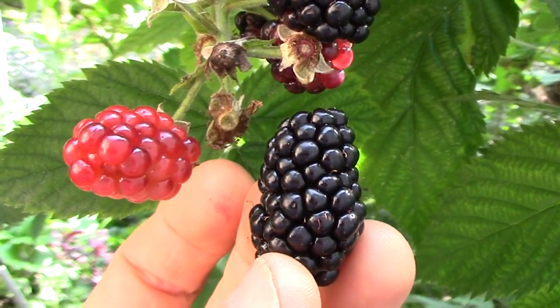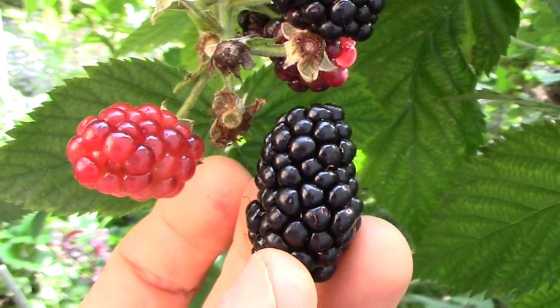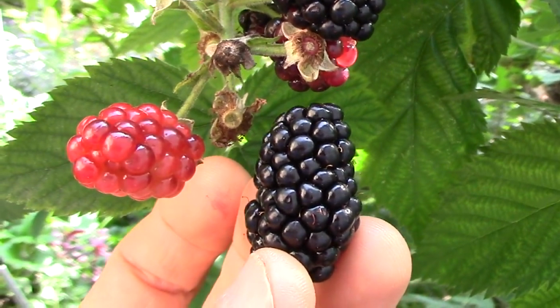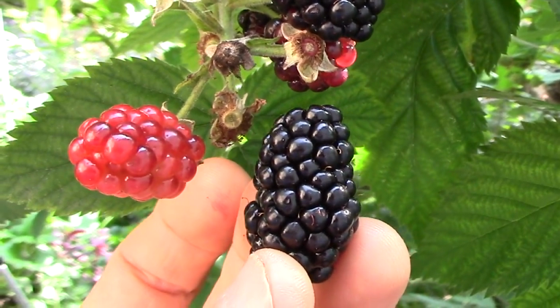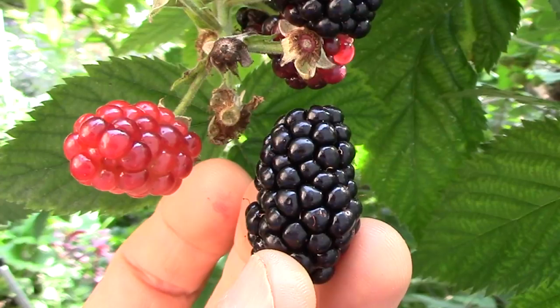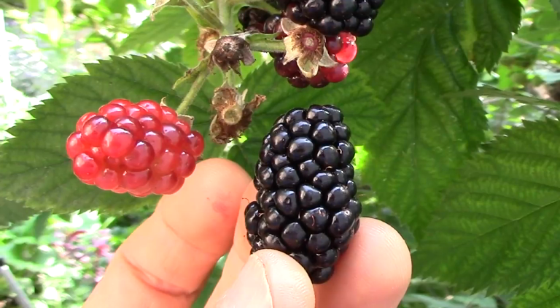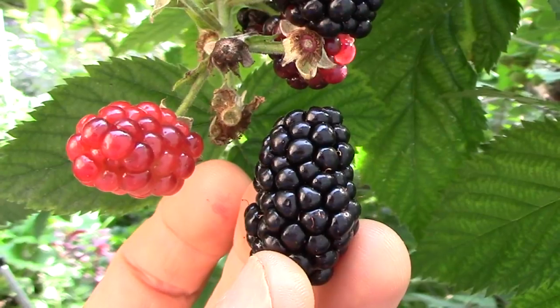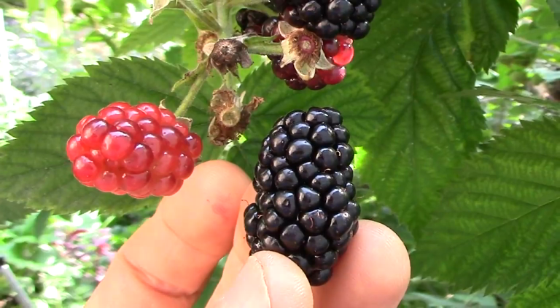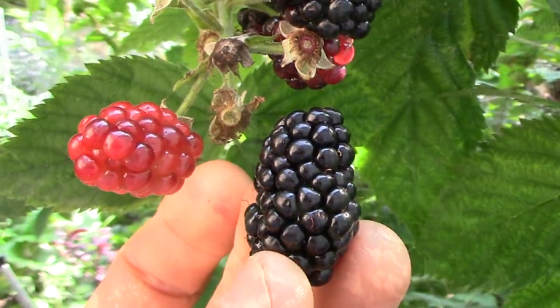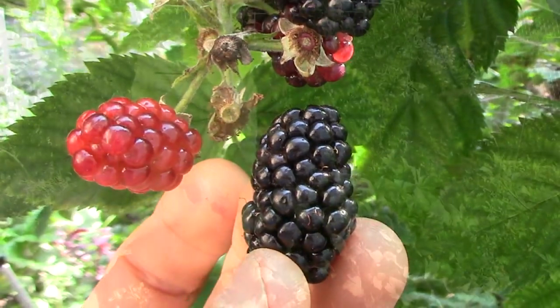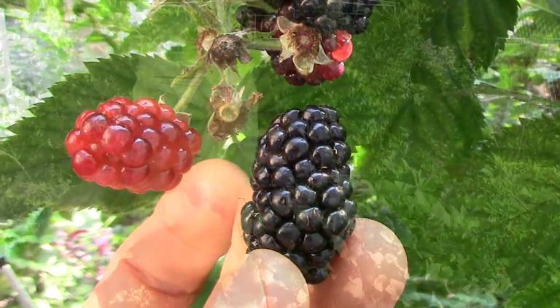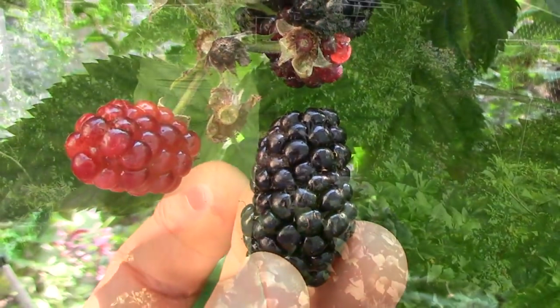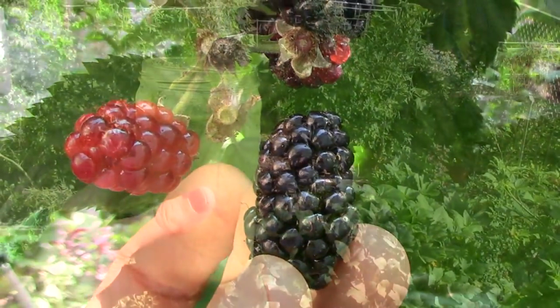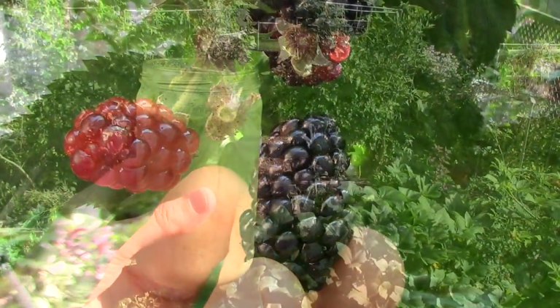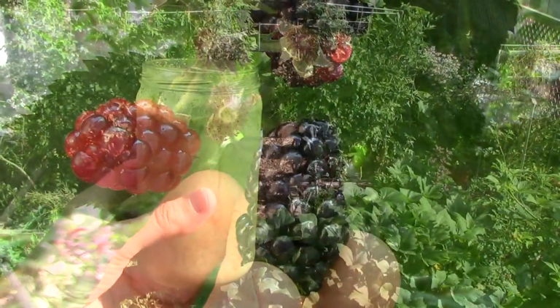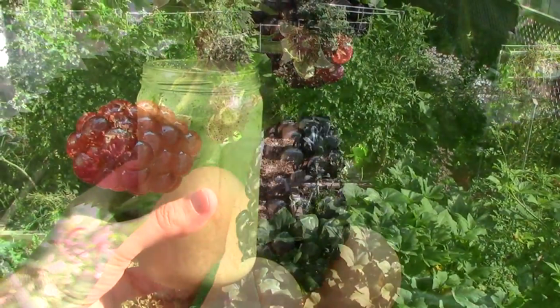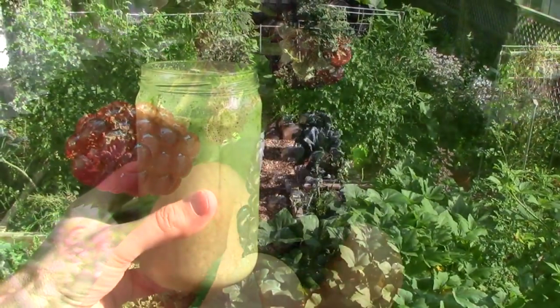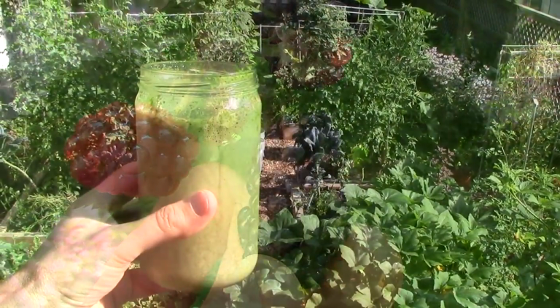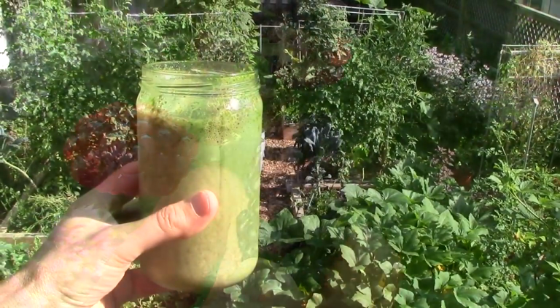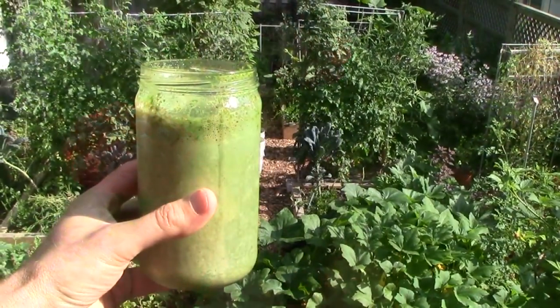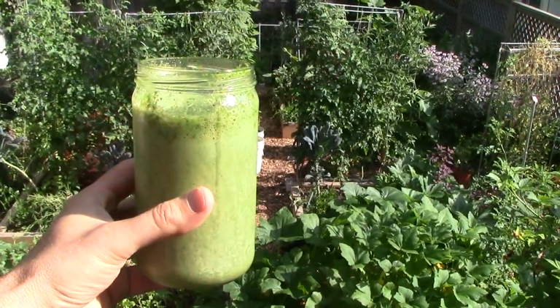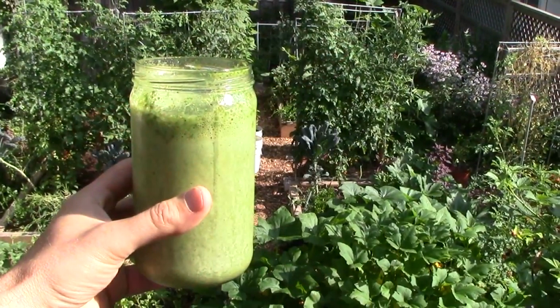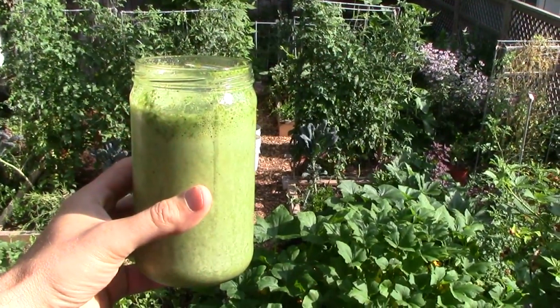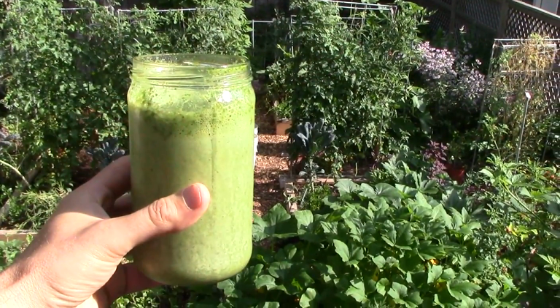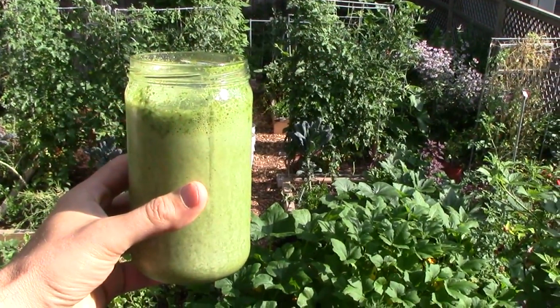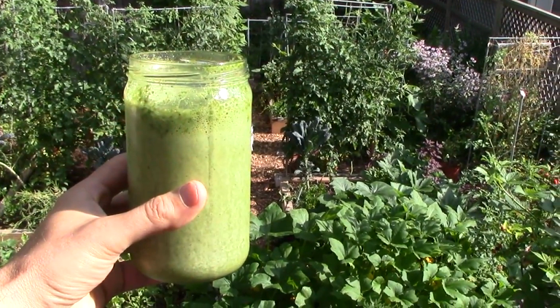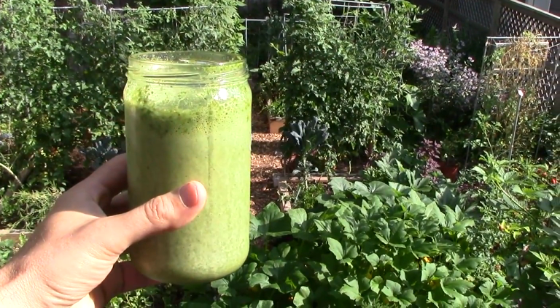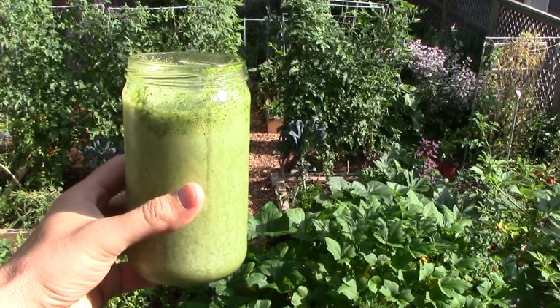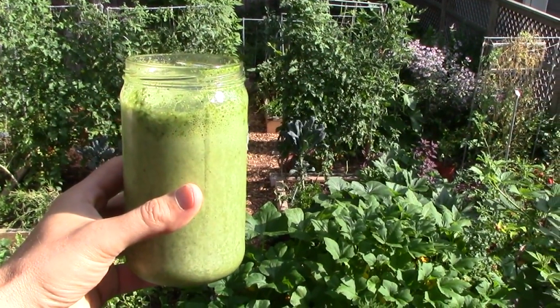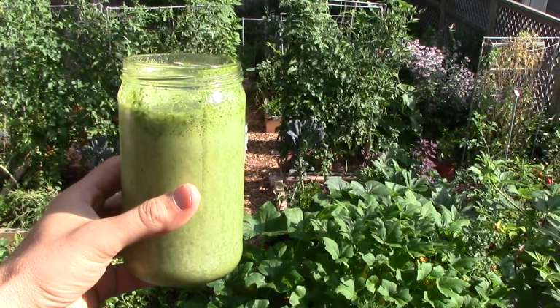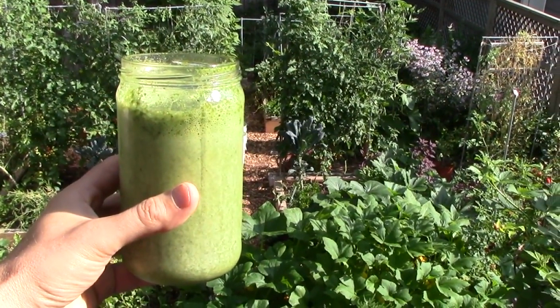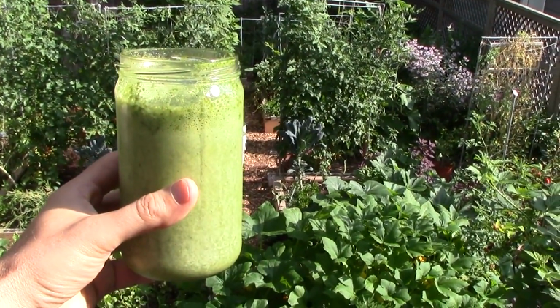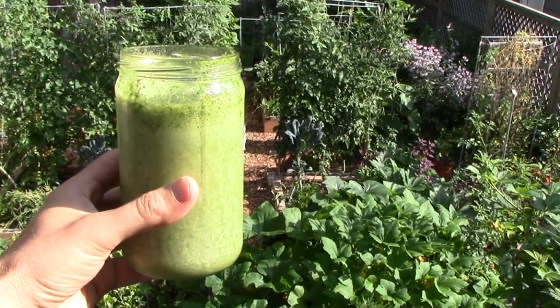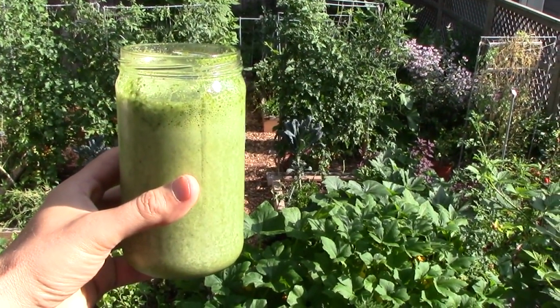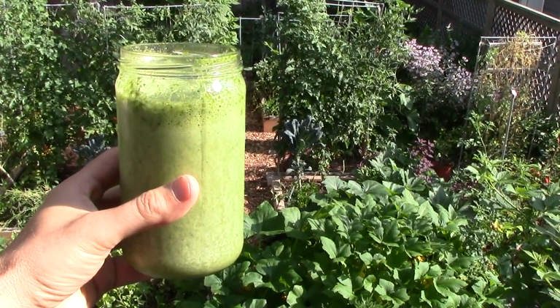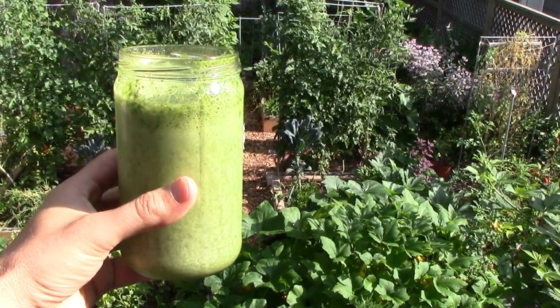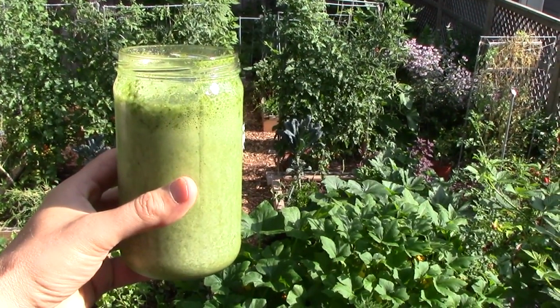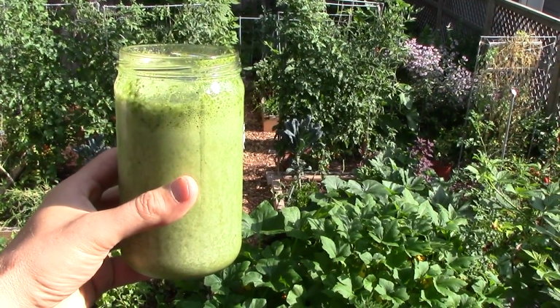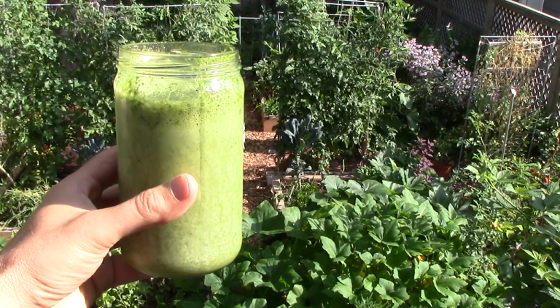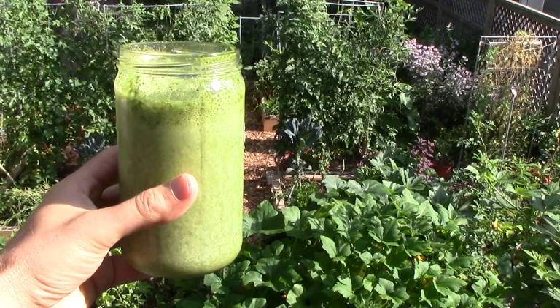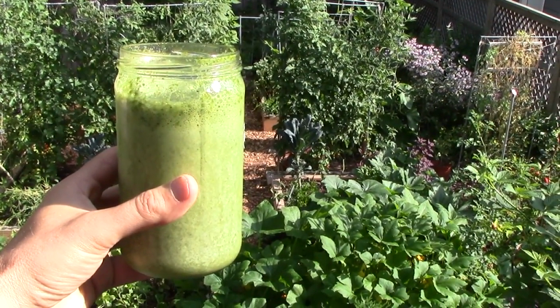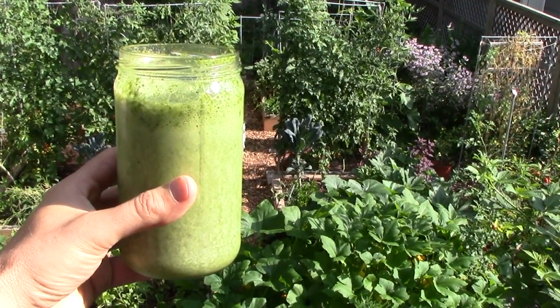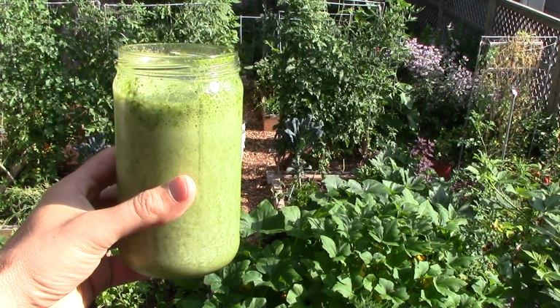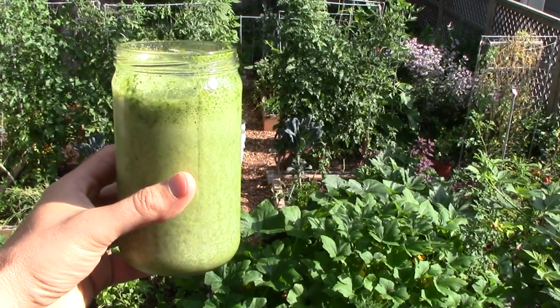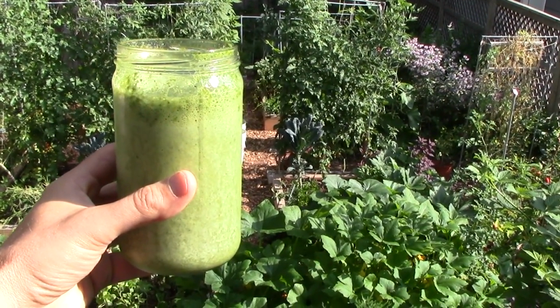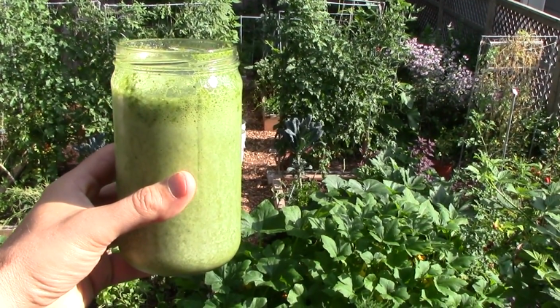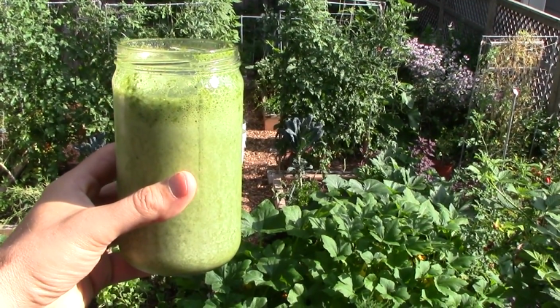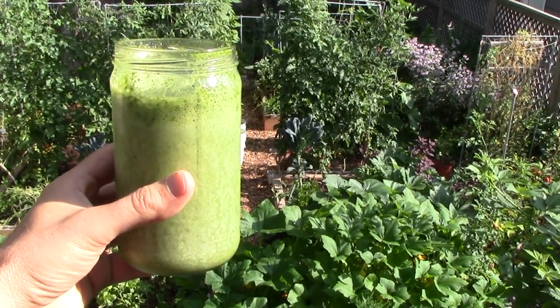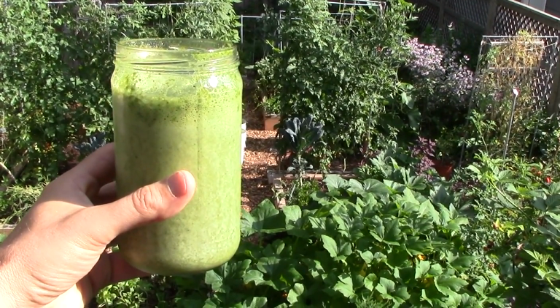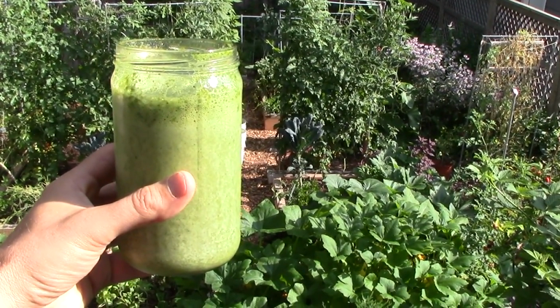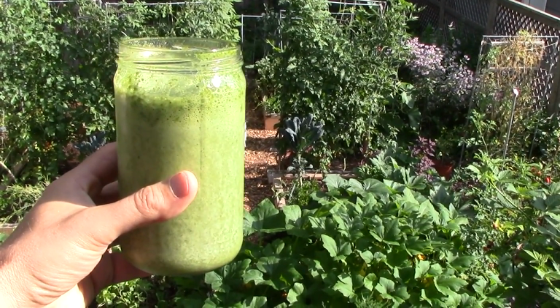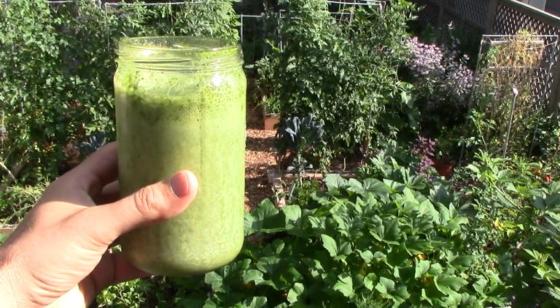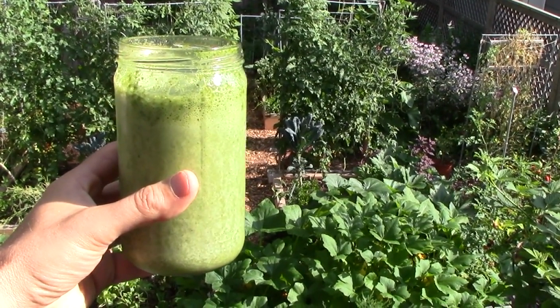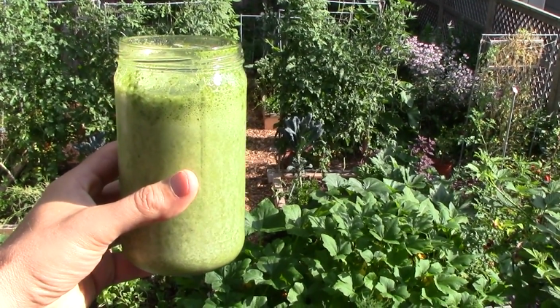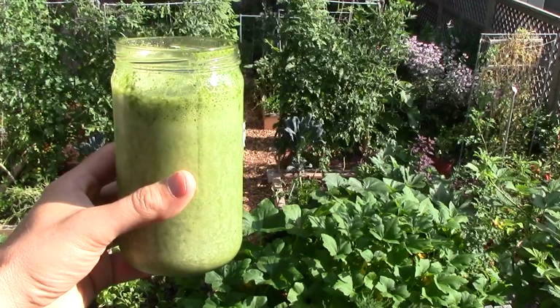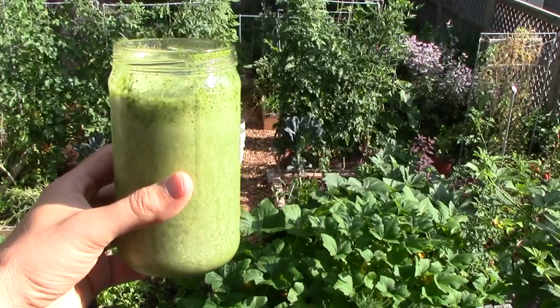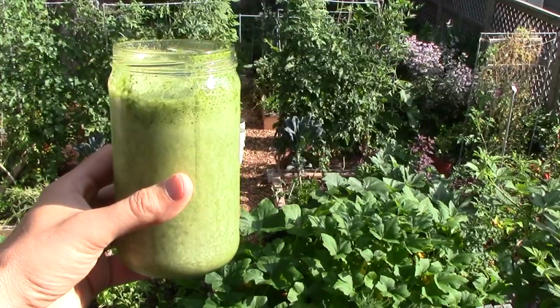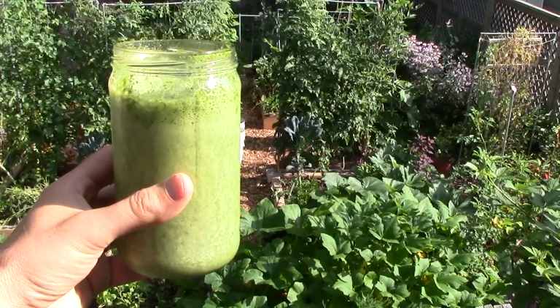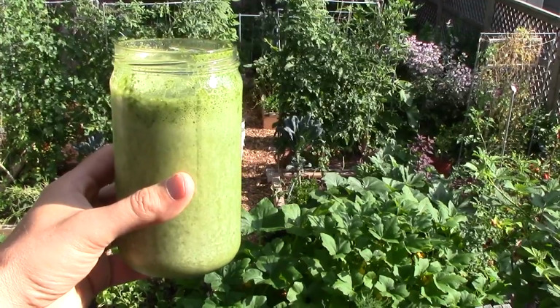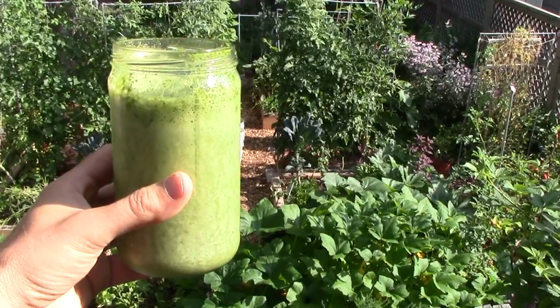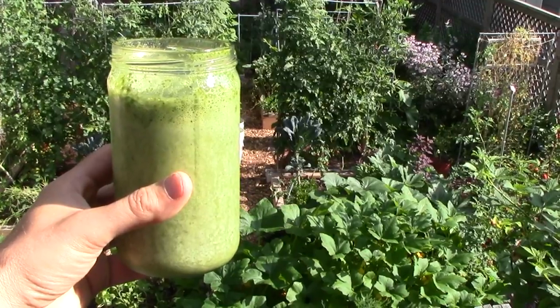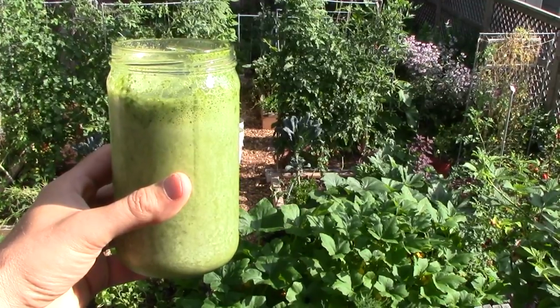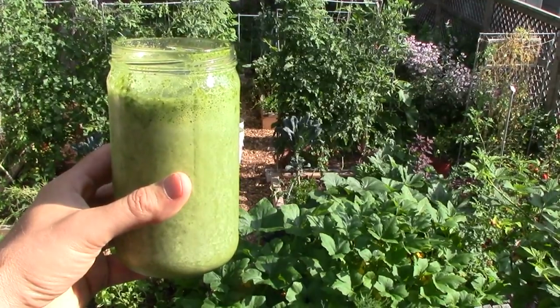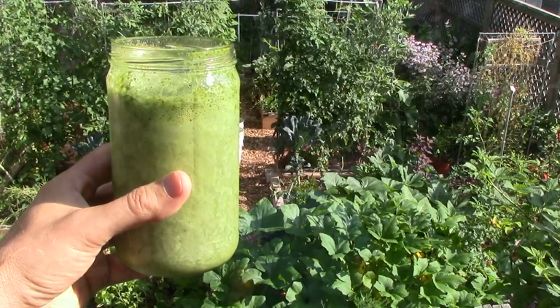After harvesting my veggies and blending them with frozen fruit, a little apple juice, and a scoop of protein powder, I'm ready to drink my breakfast.